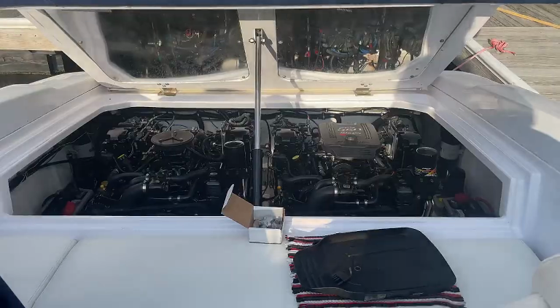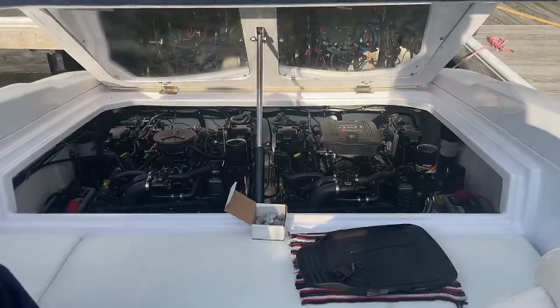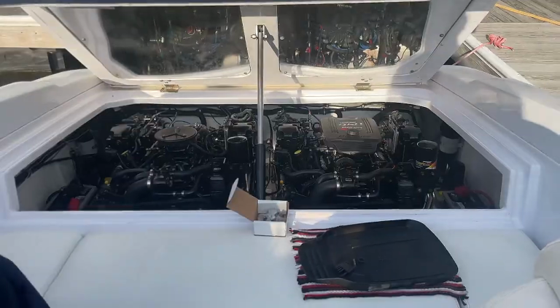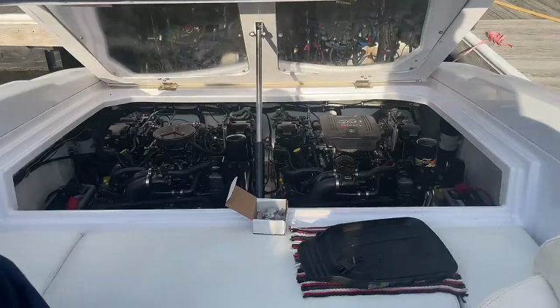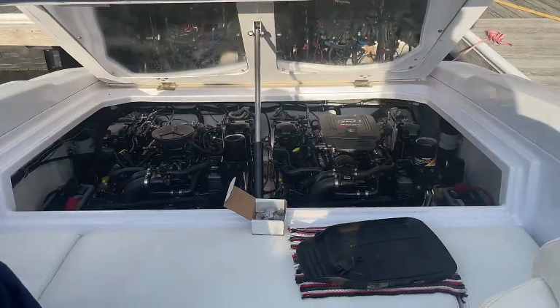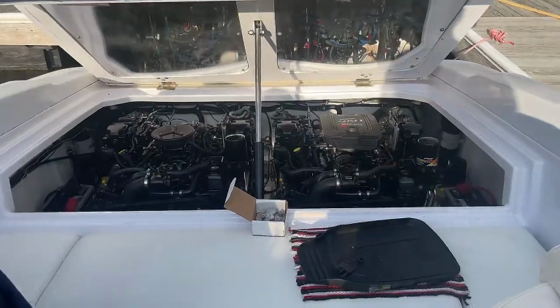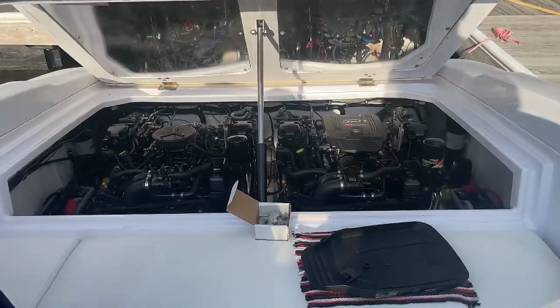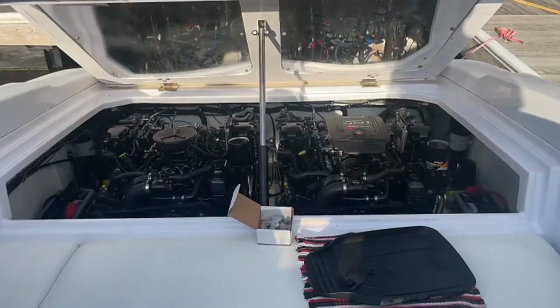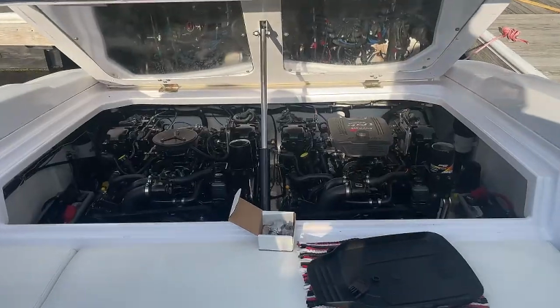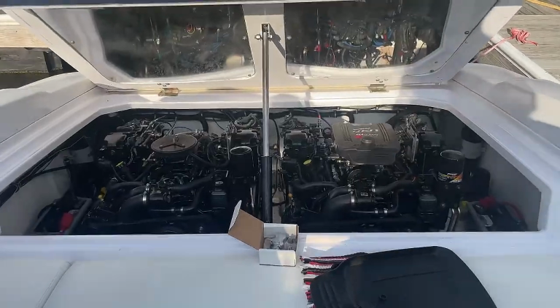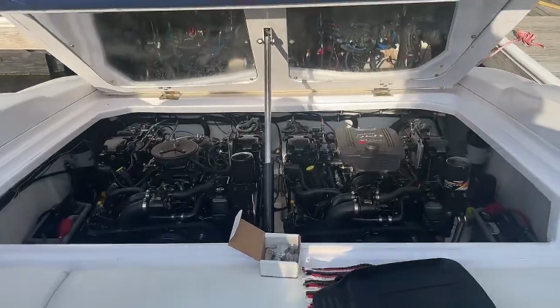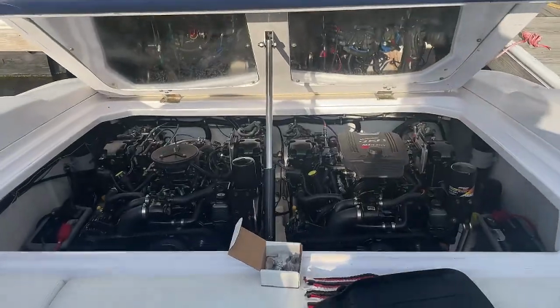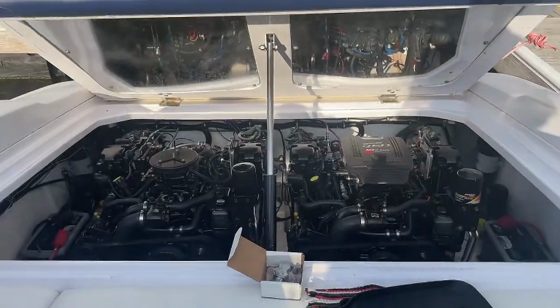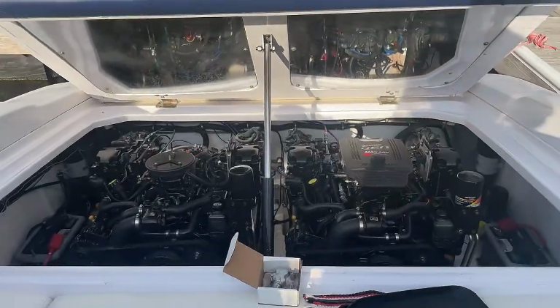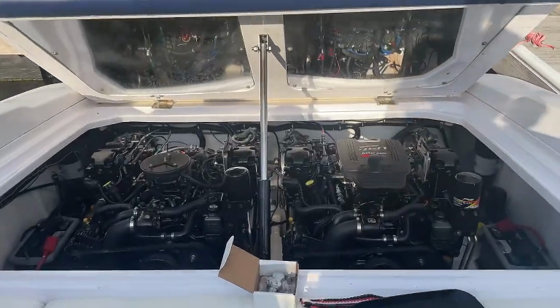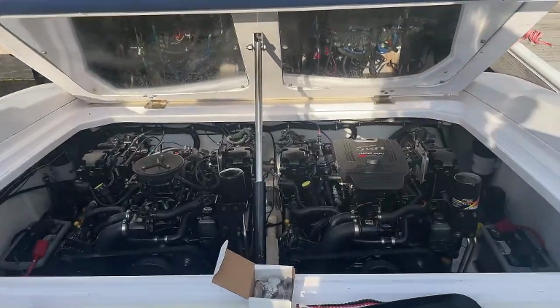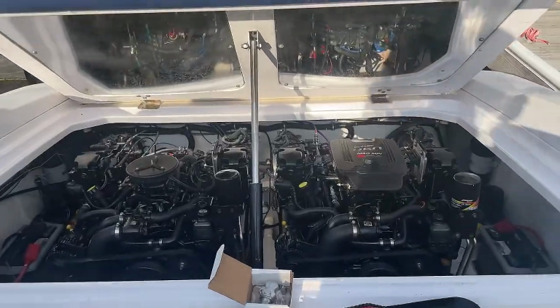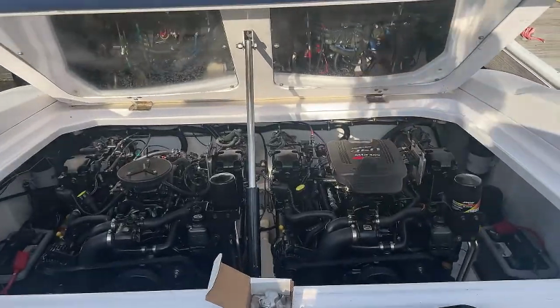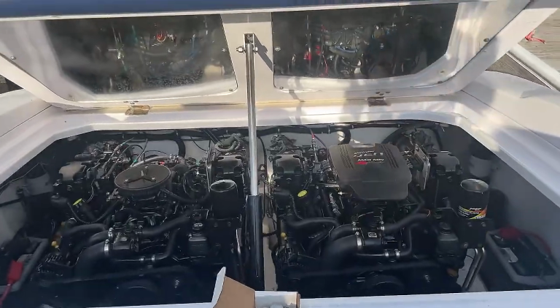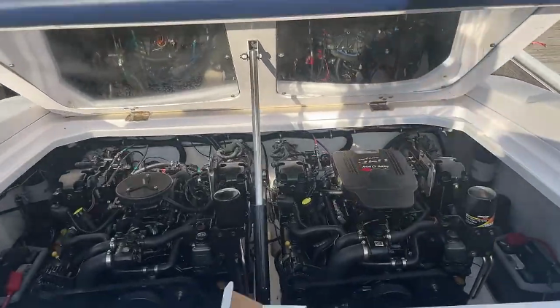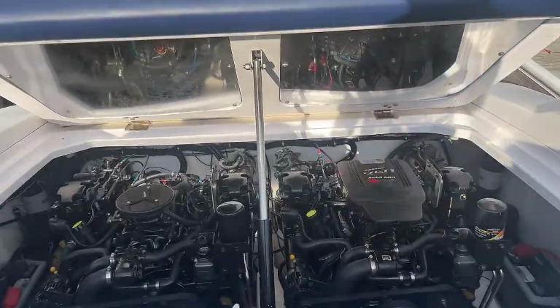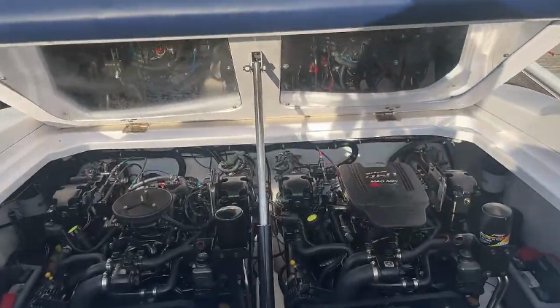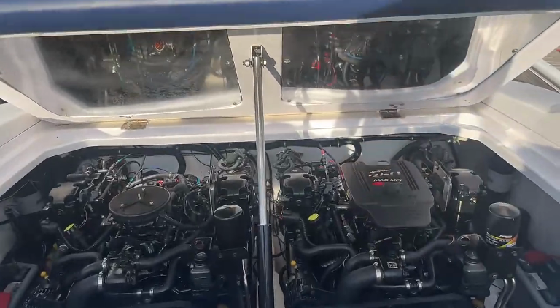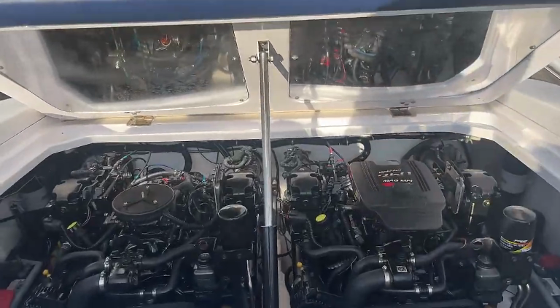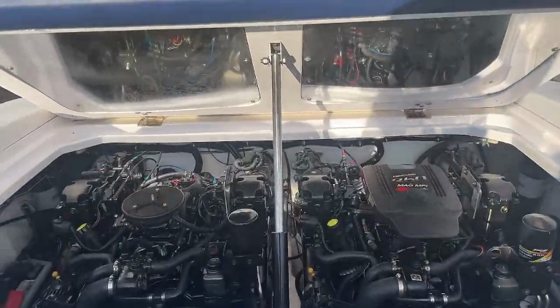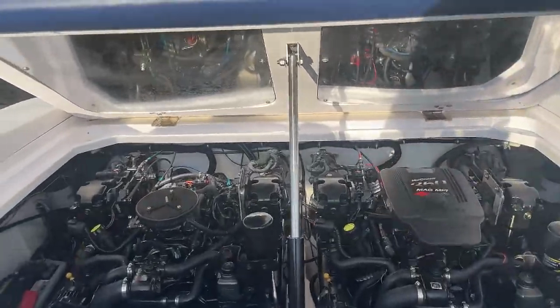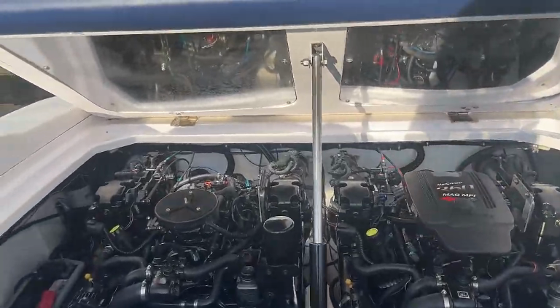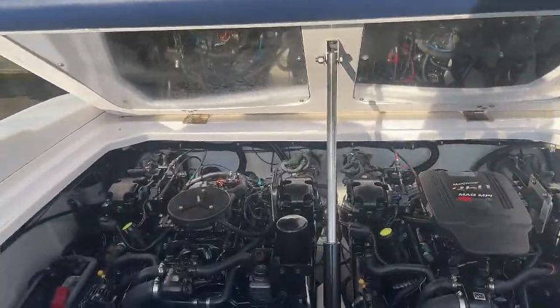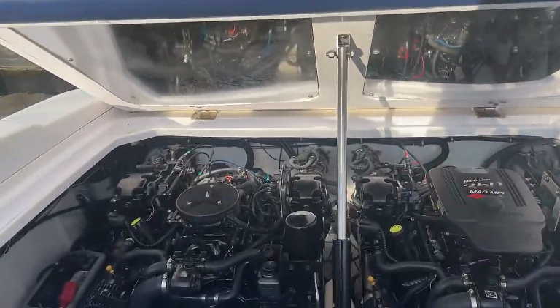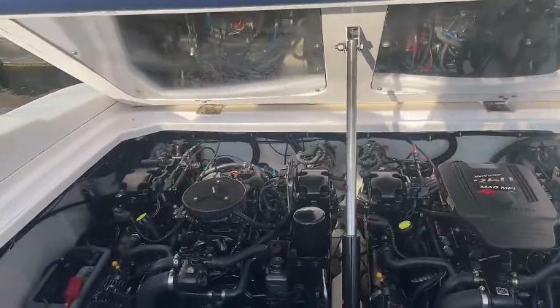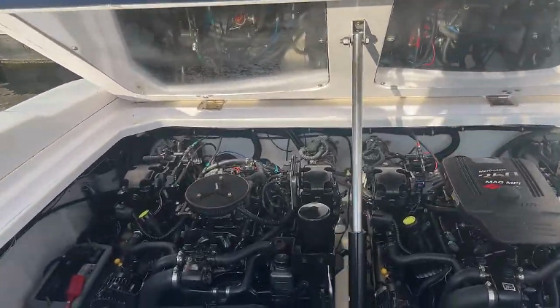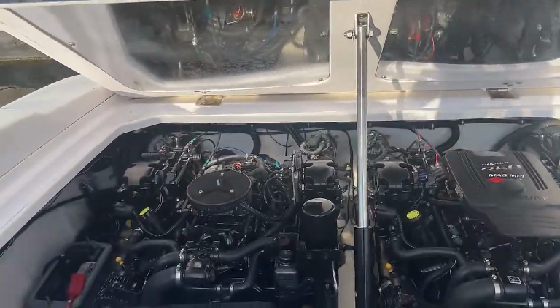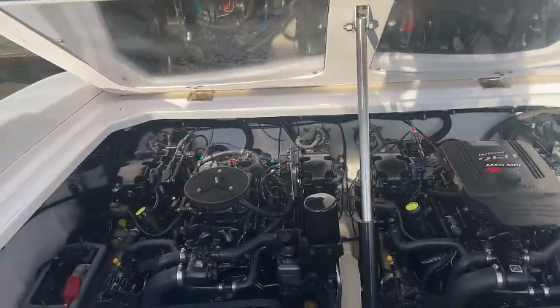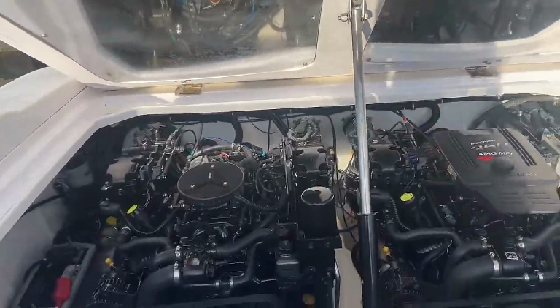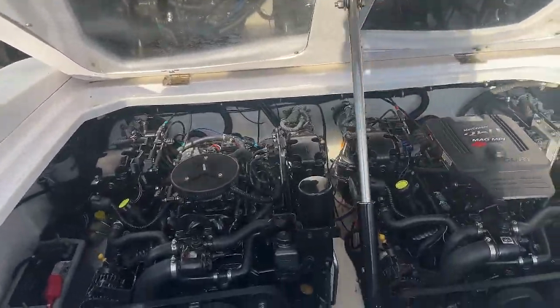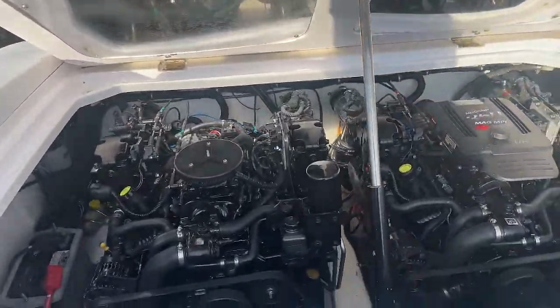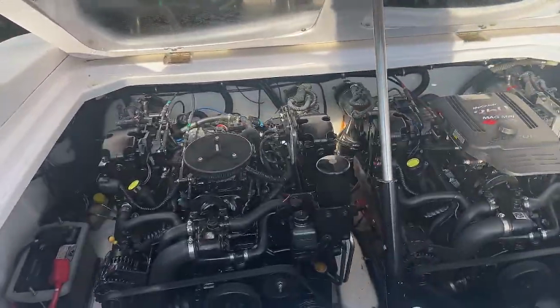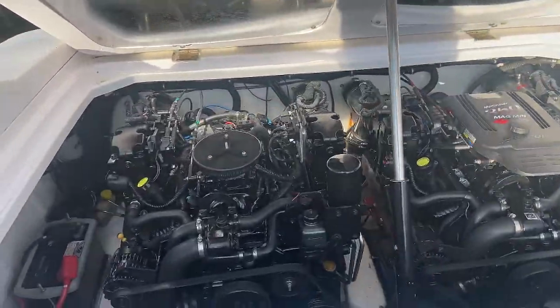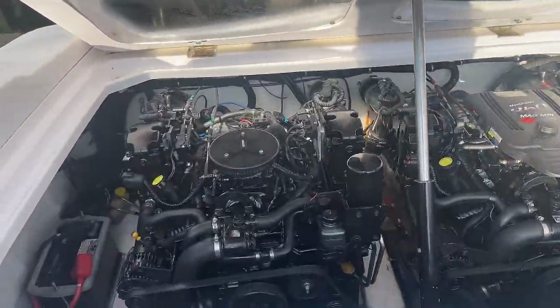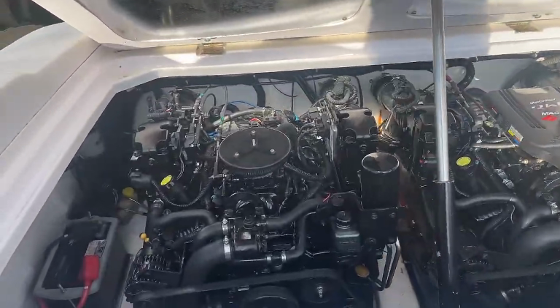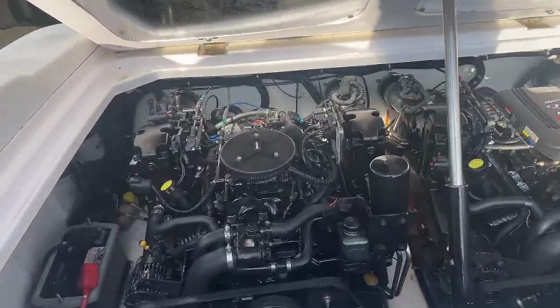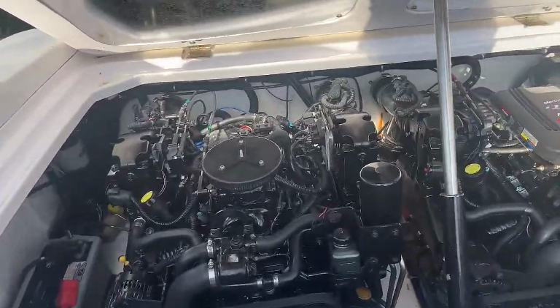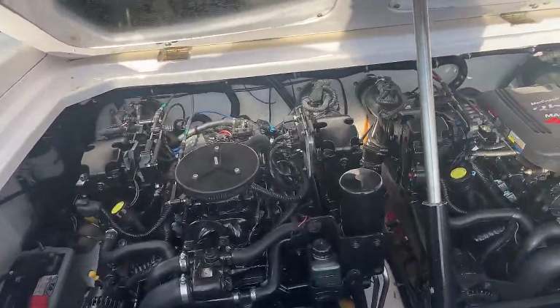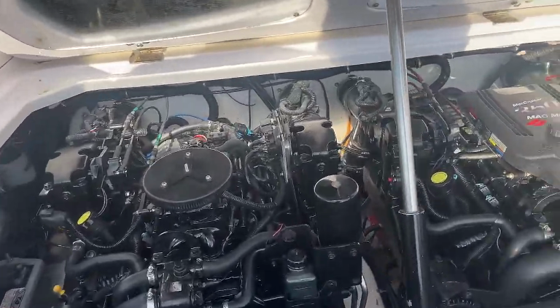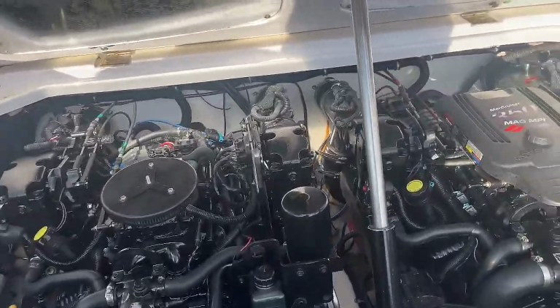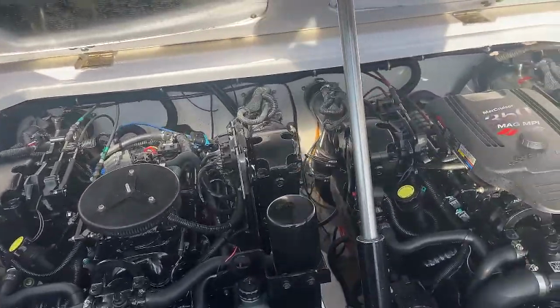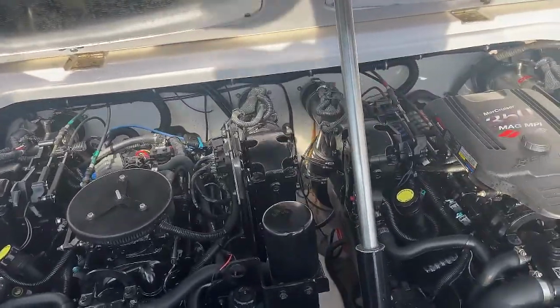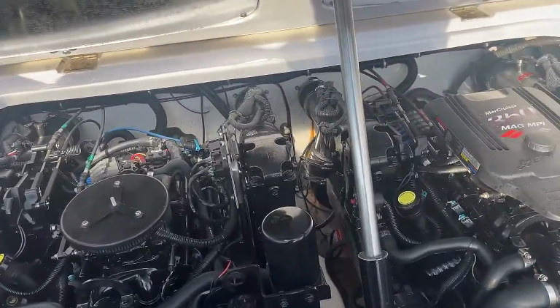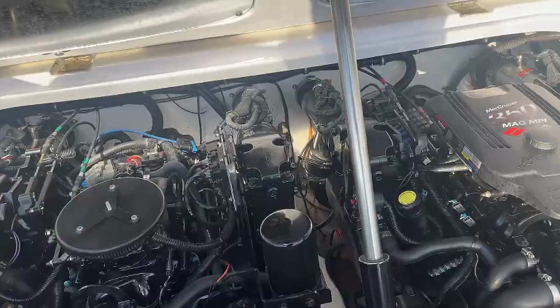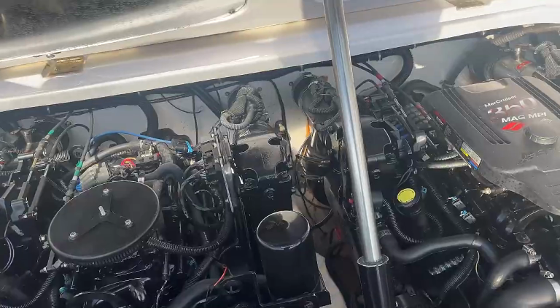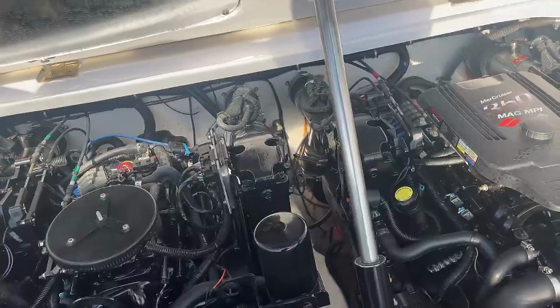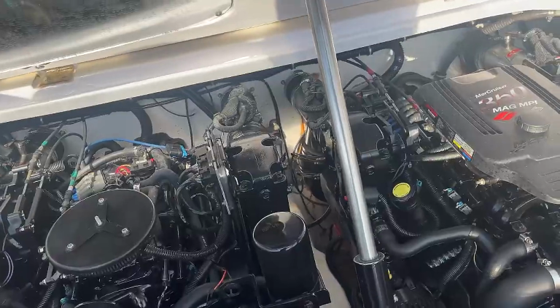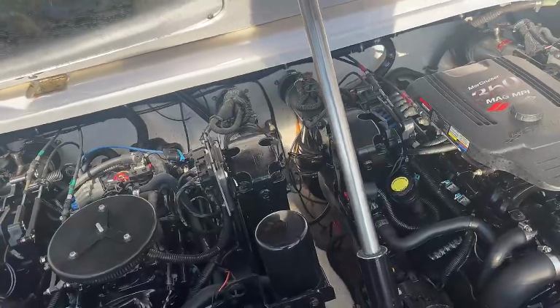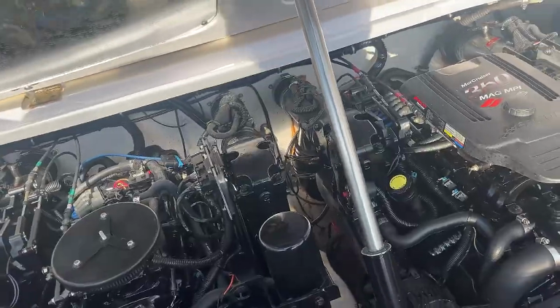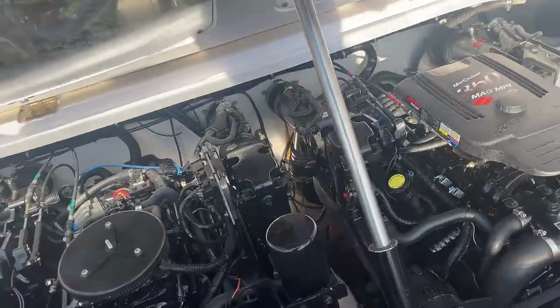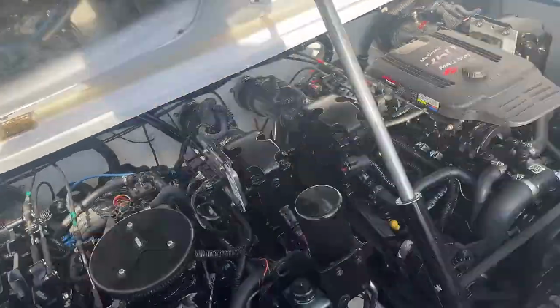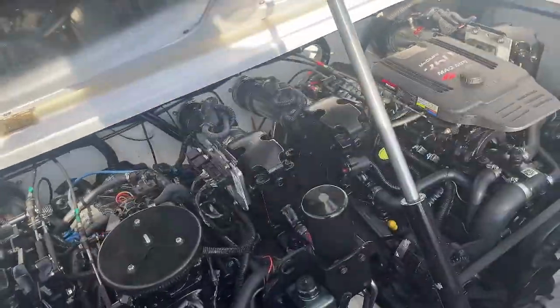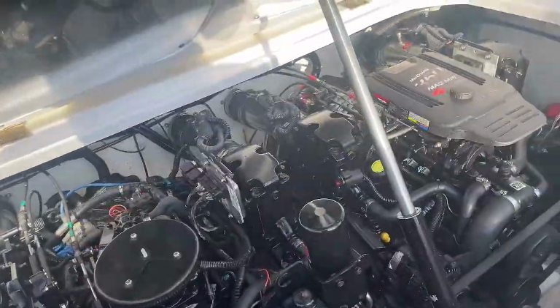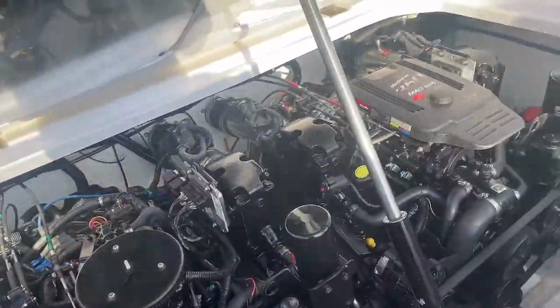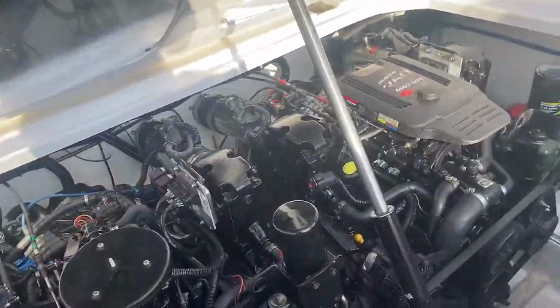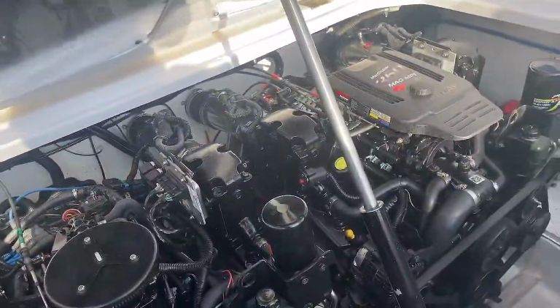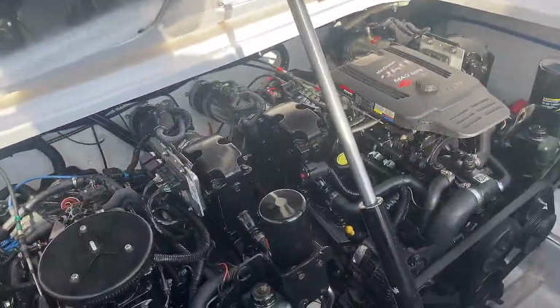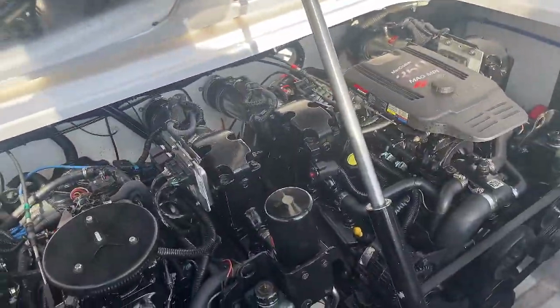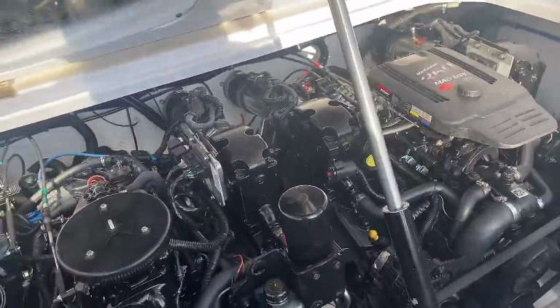All right, guys, so this is my 28-foot Danzi ZX. It's powered by Twin 350 Mercruiser Mag MPIs.